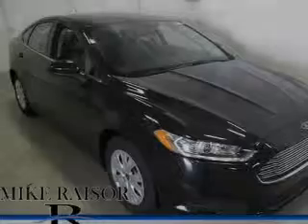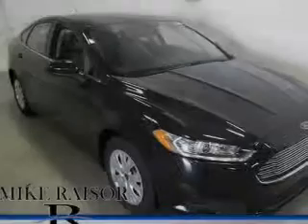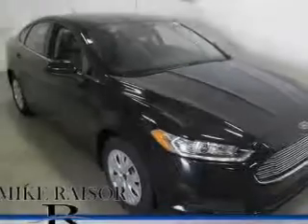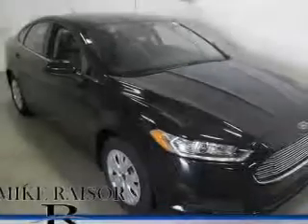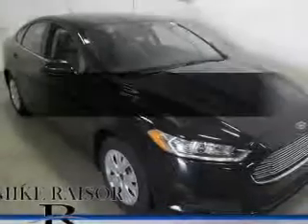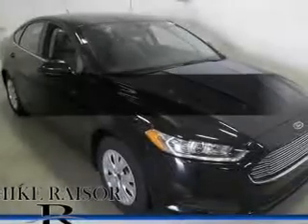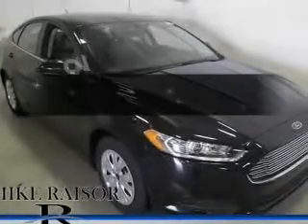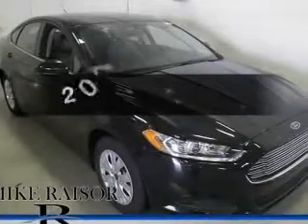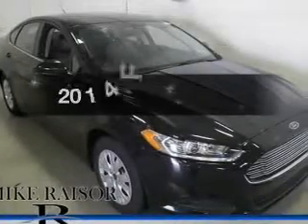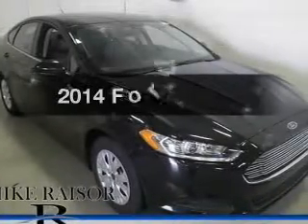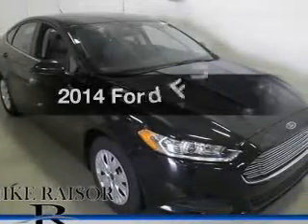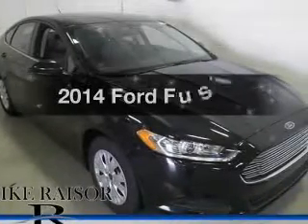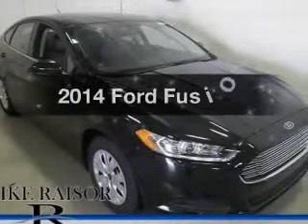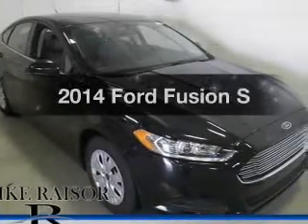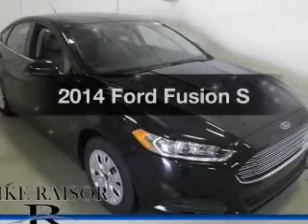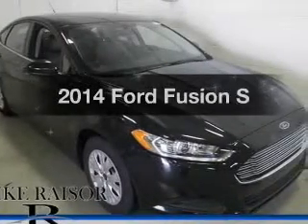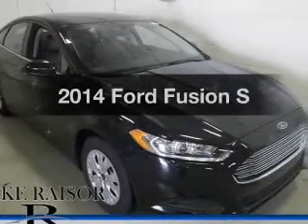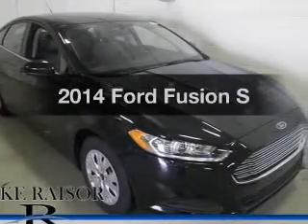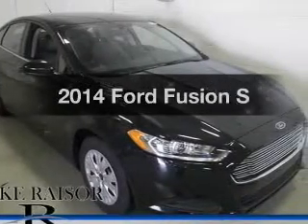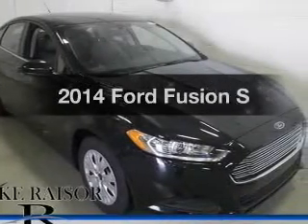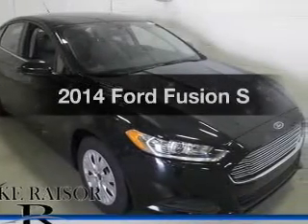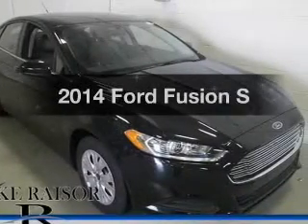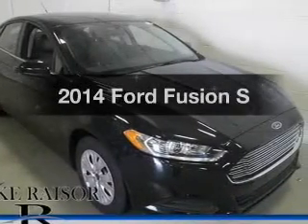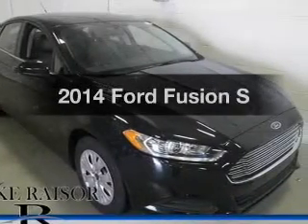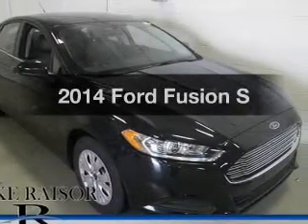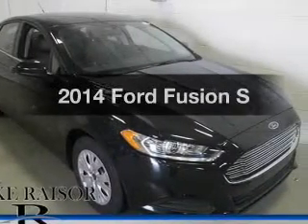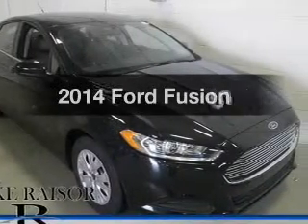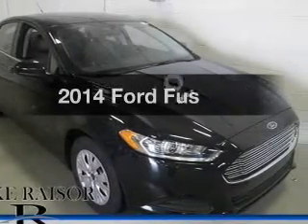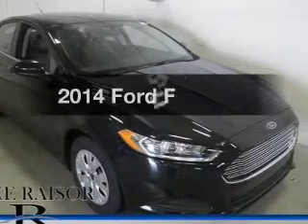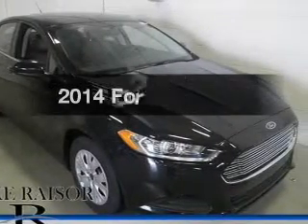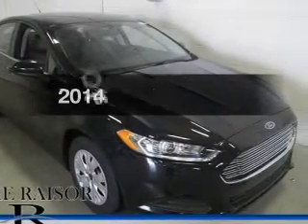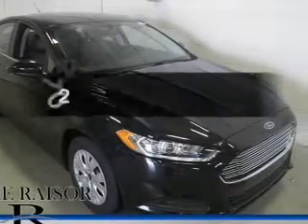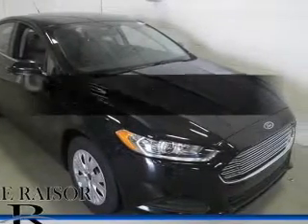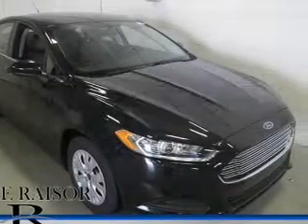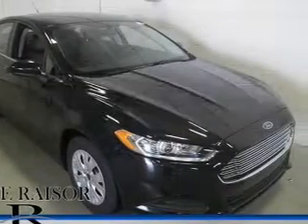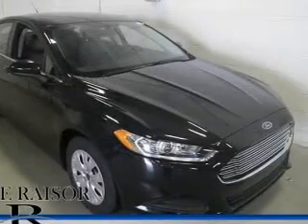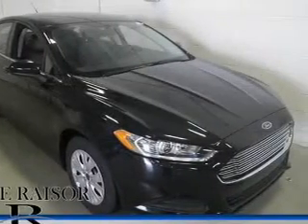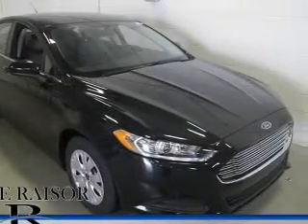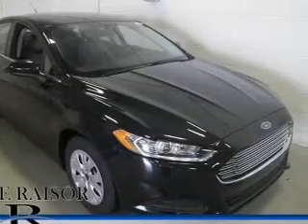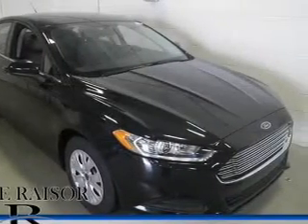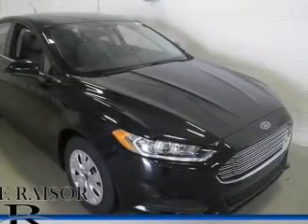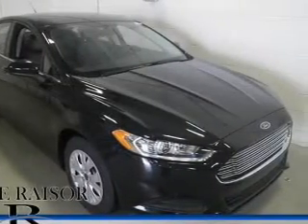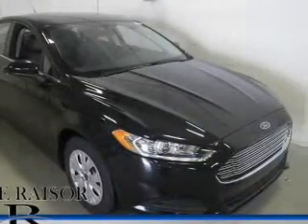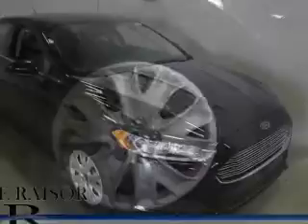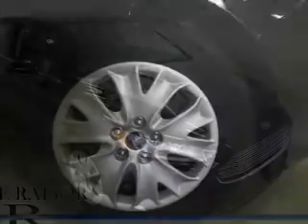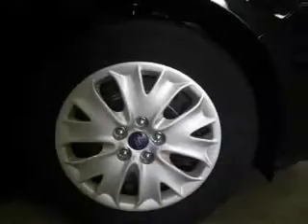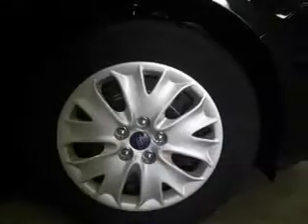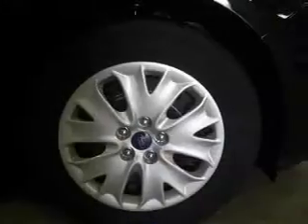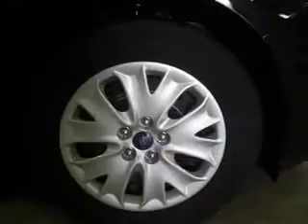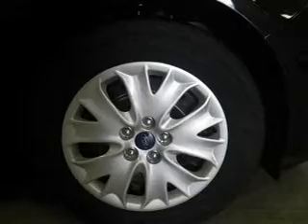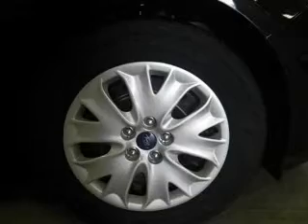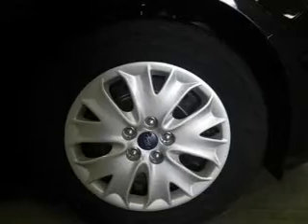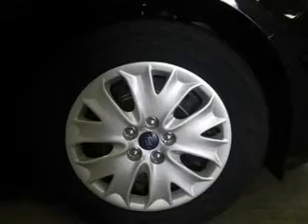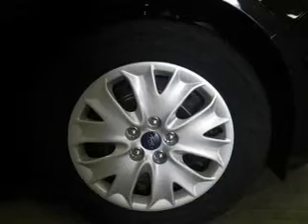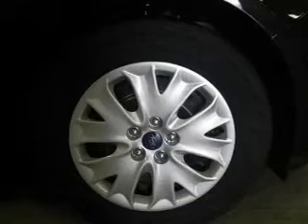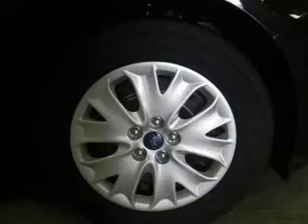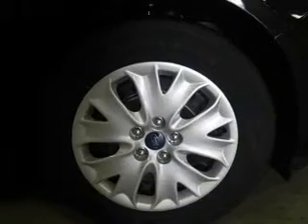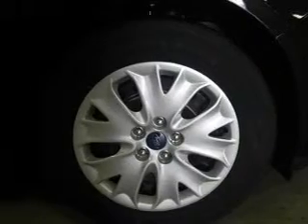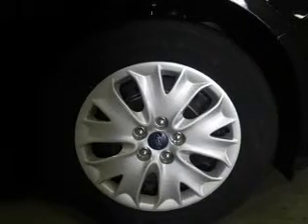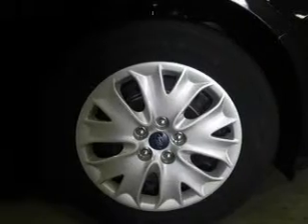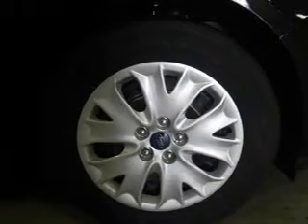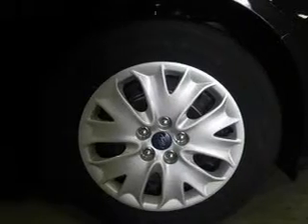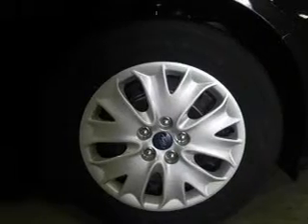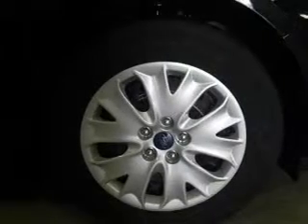Check out this 2014 Ford Fusion. Travel the roads in style and comfort in this great vehicle.